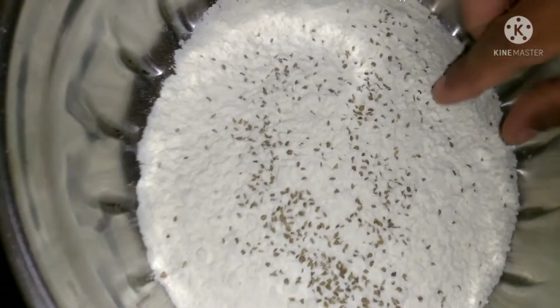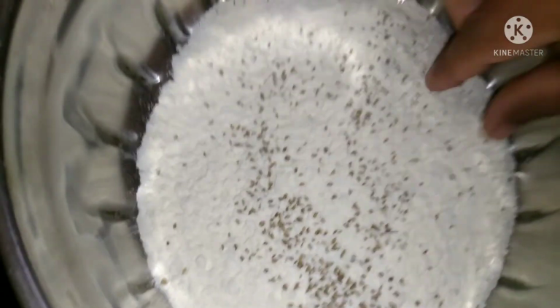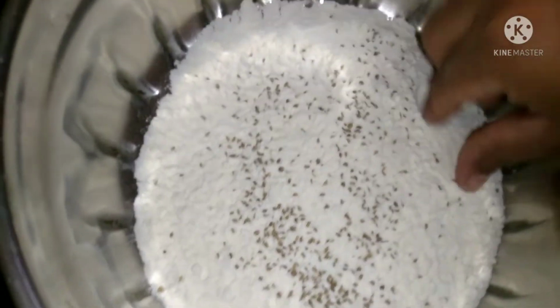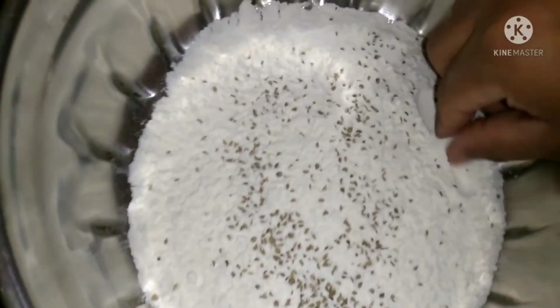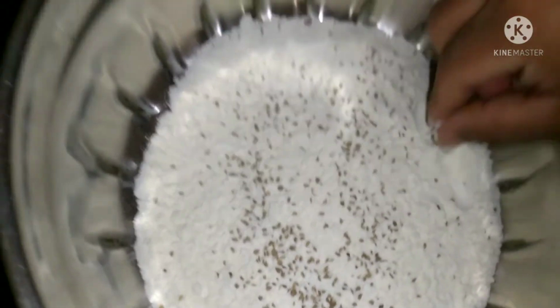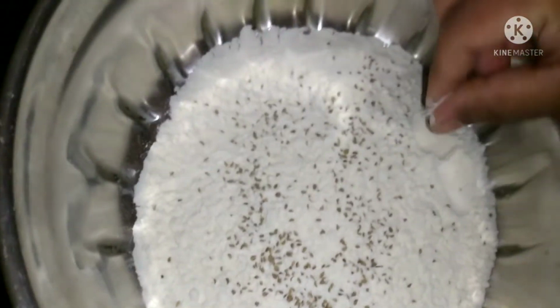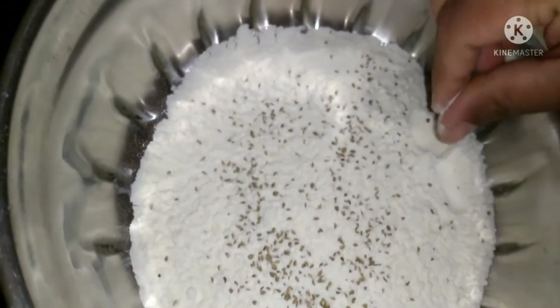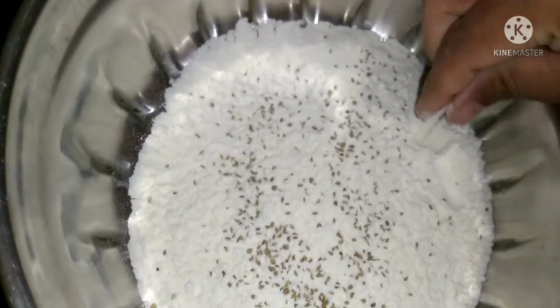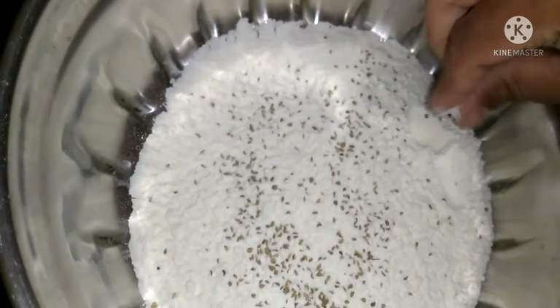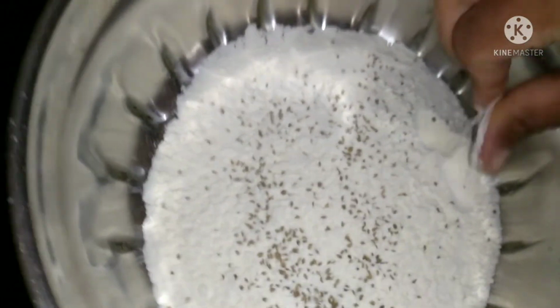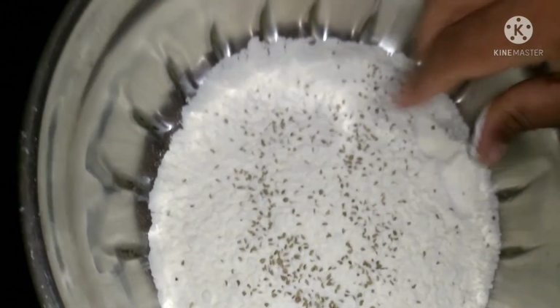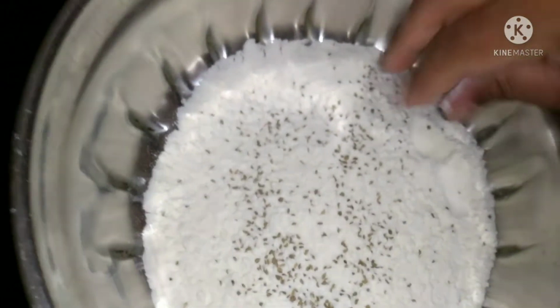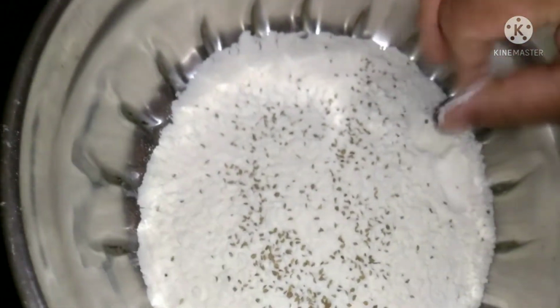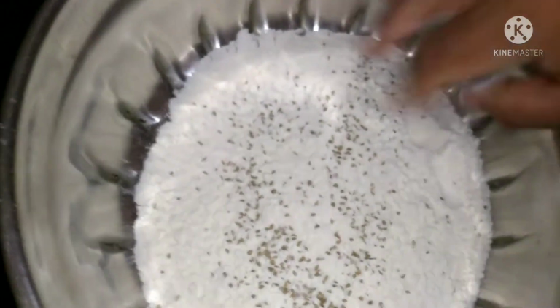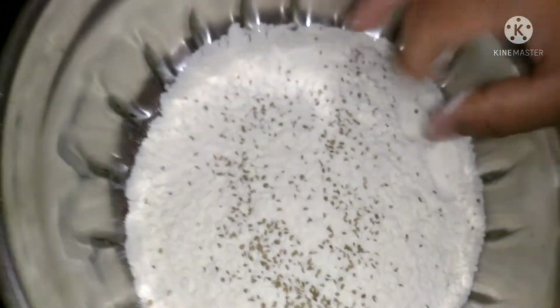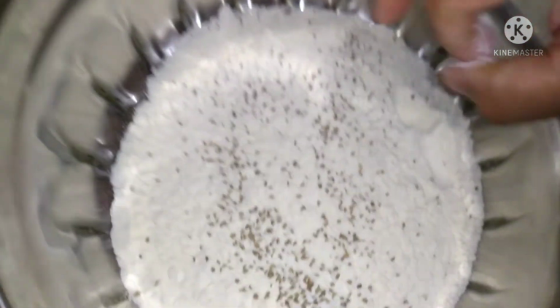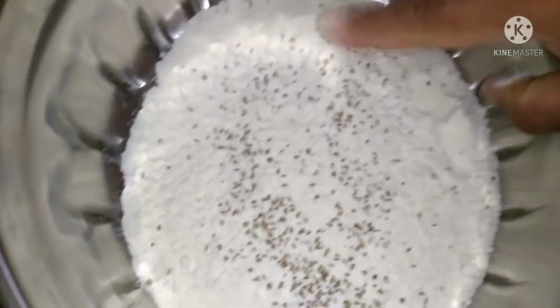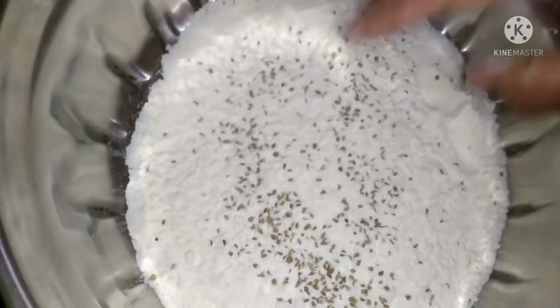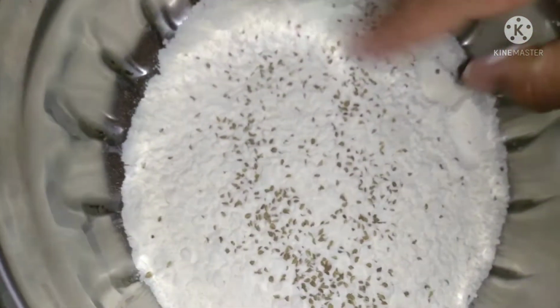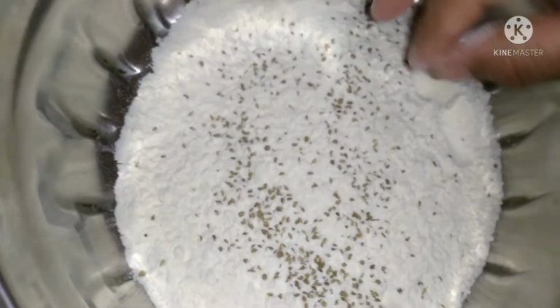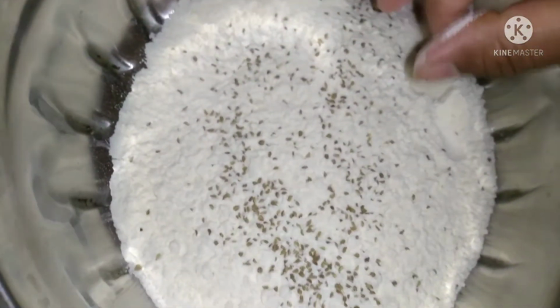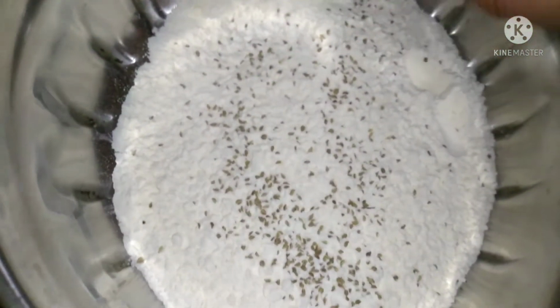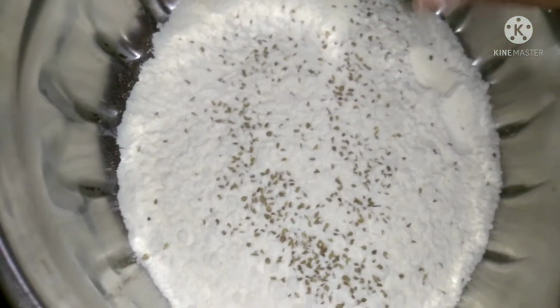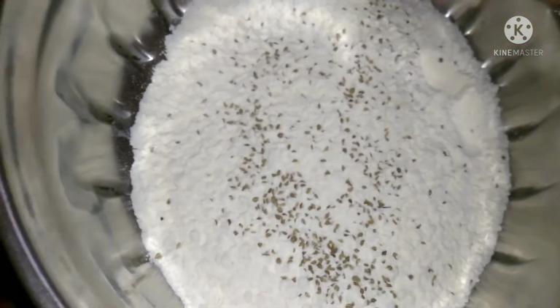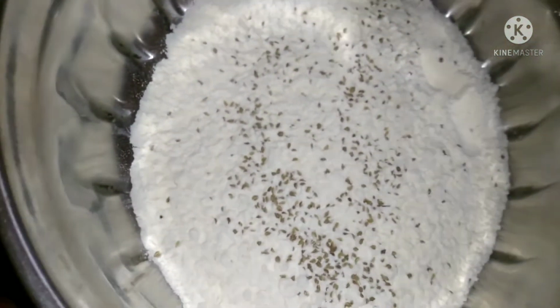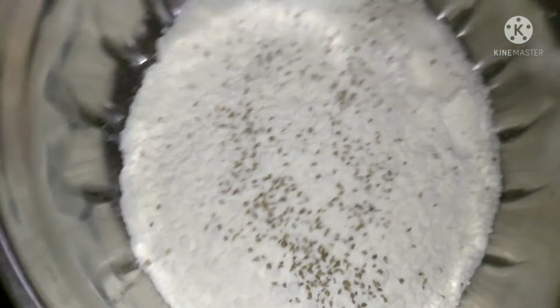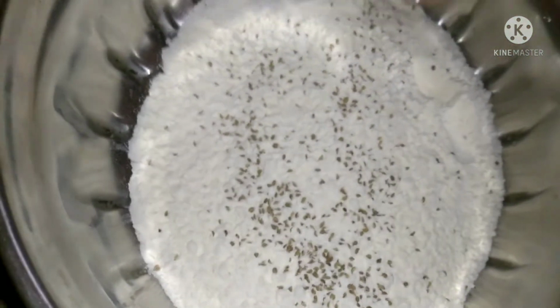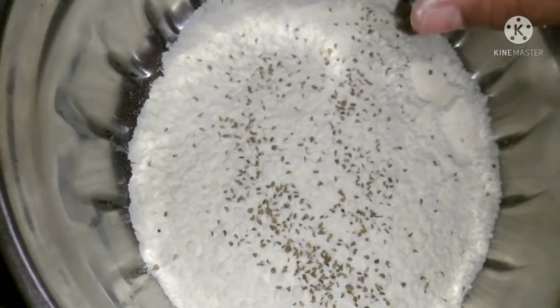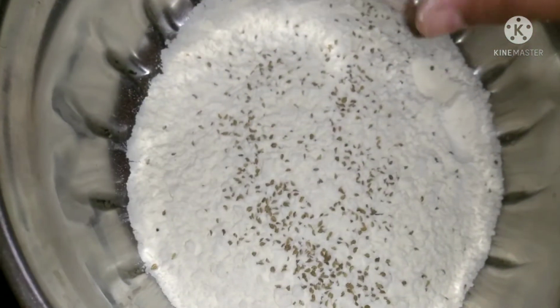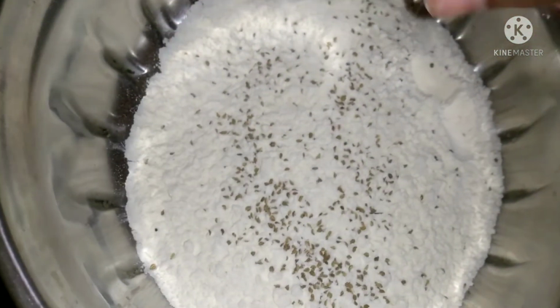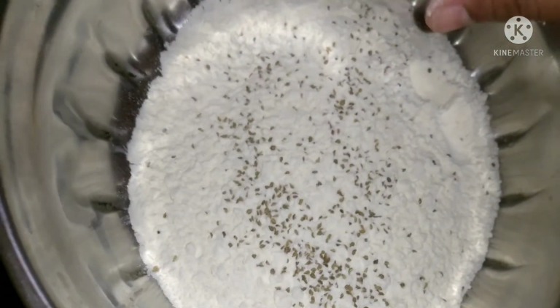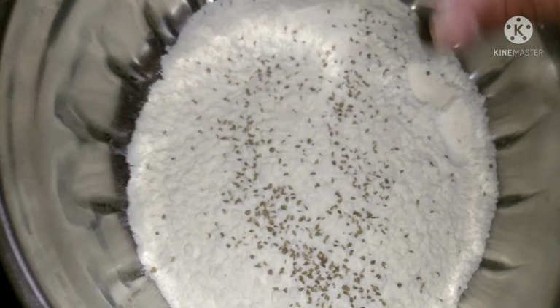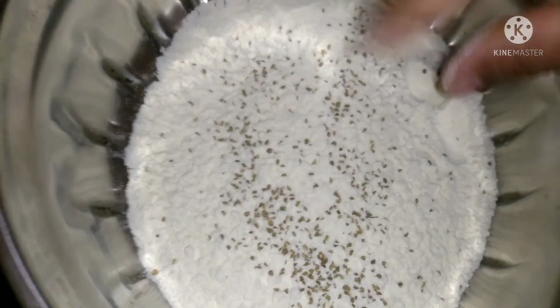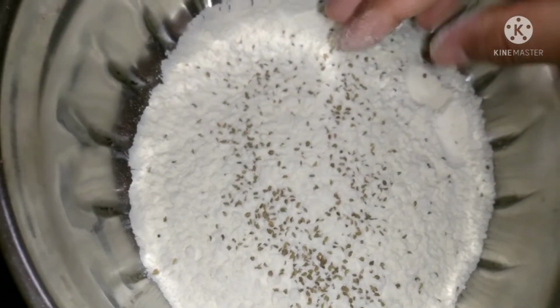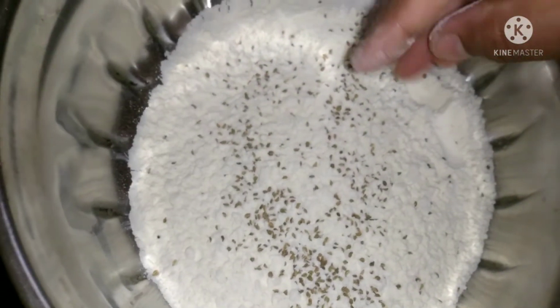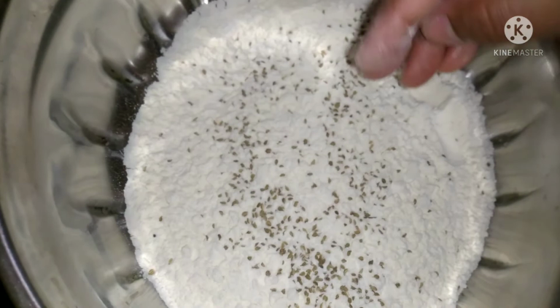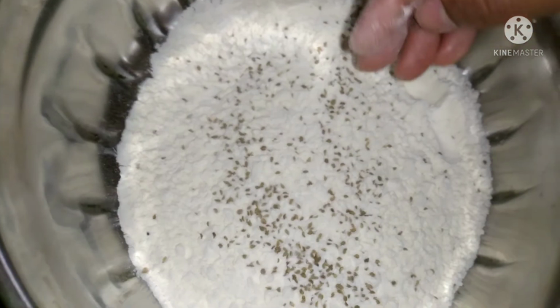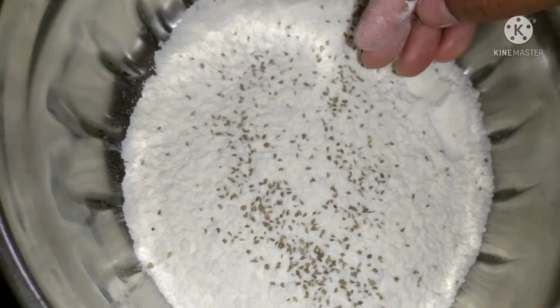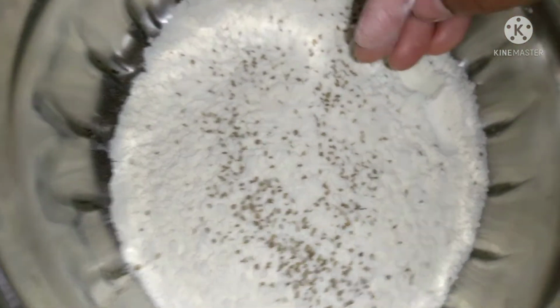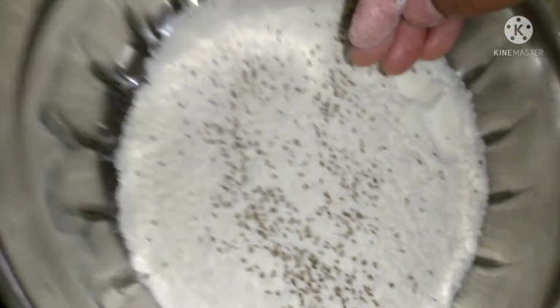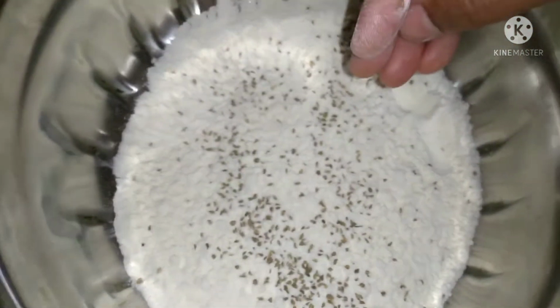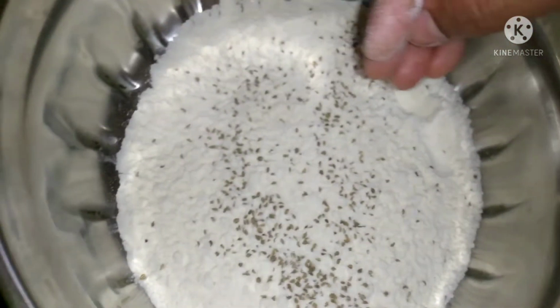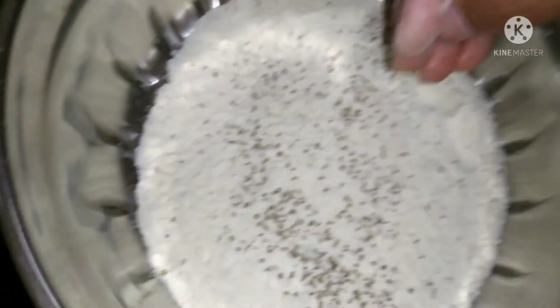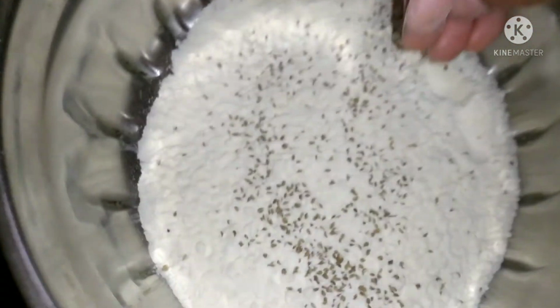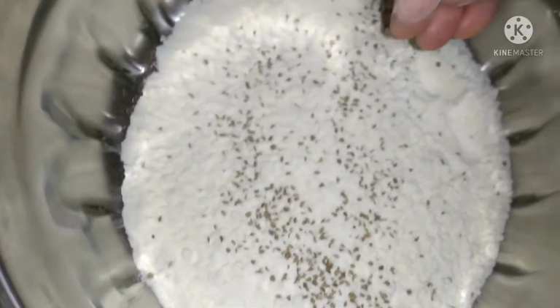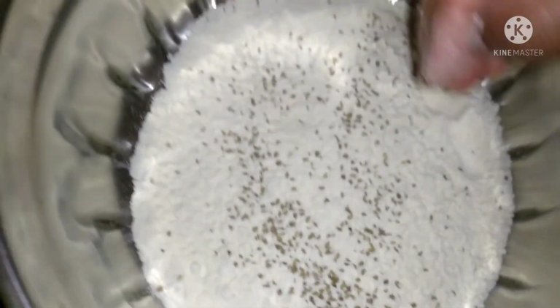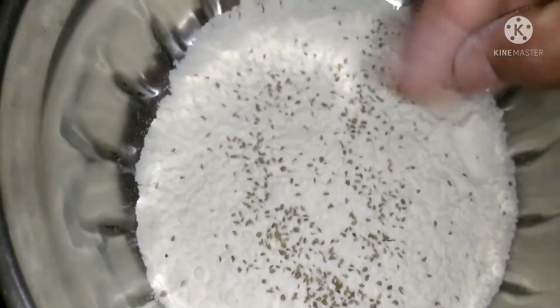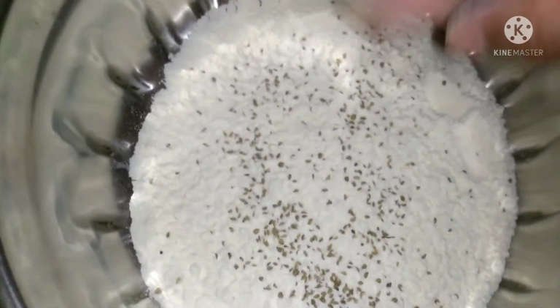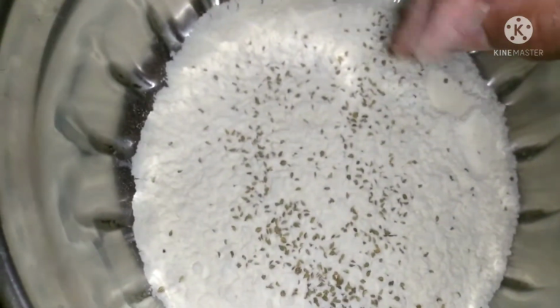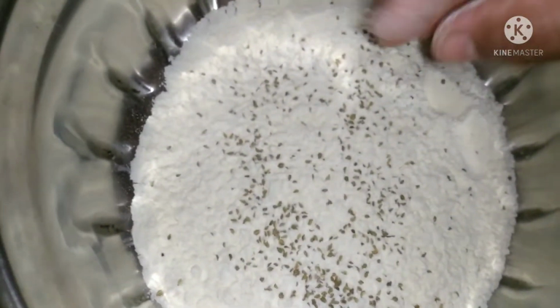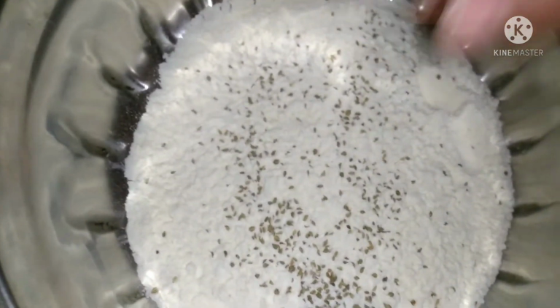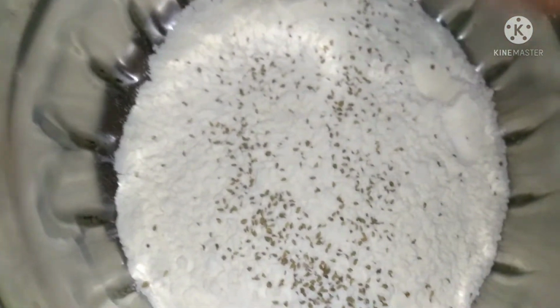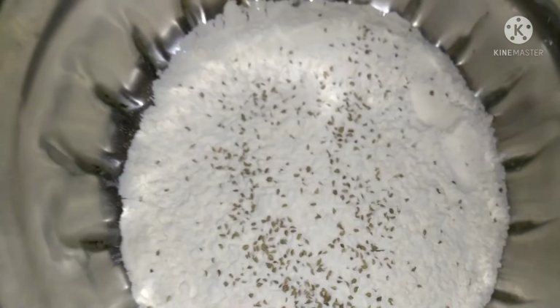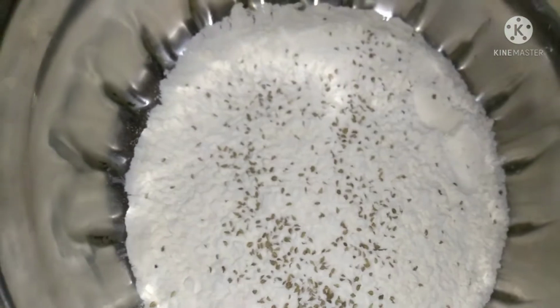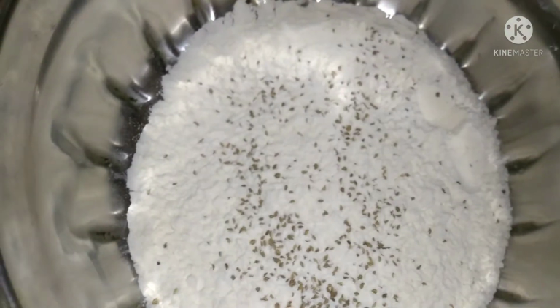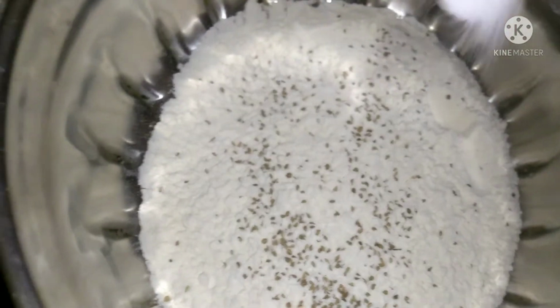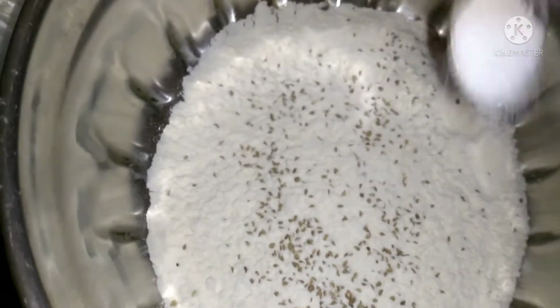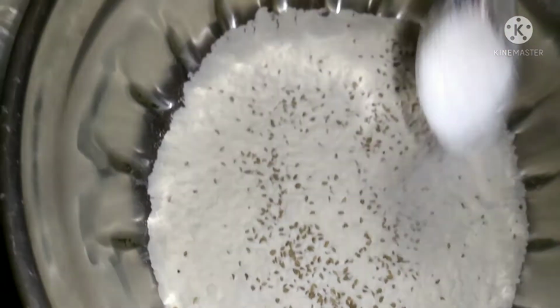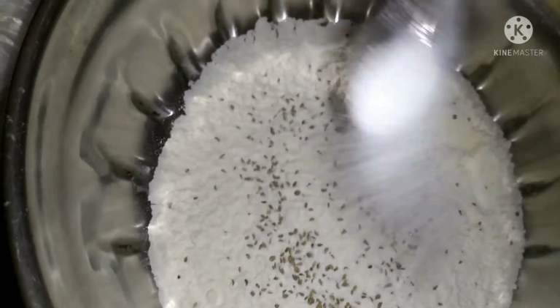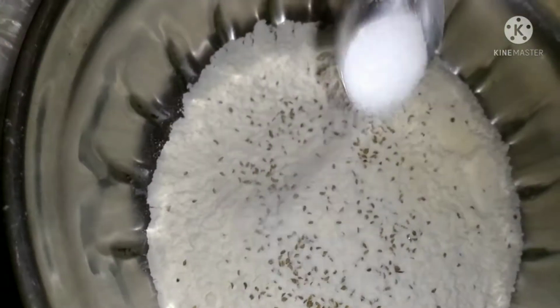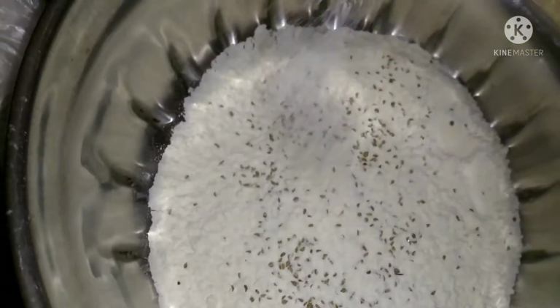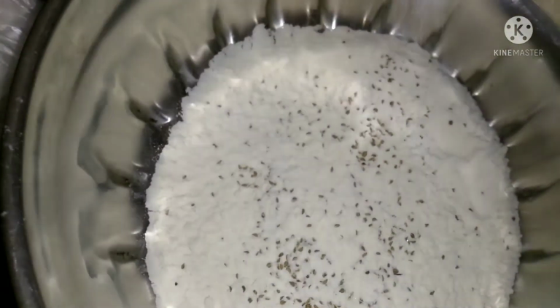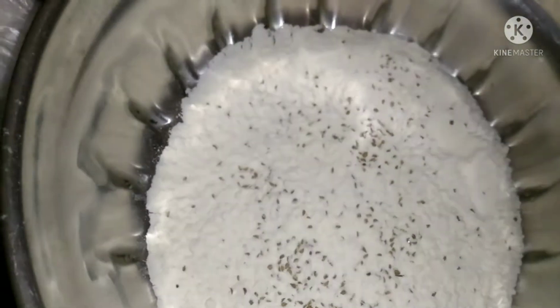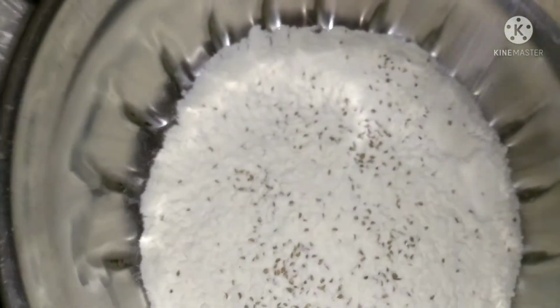I will give the maitha to the maitha pindu. I will add some salt to the maitha pindu — half tablespoon of salt.